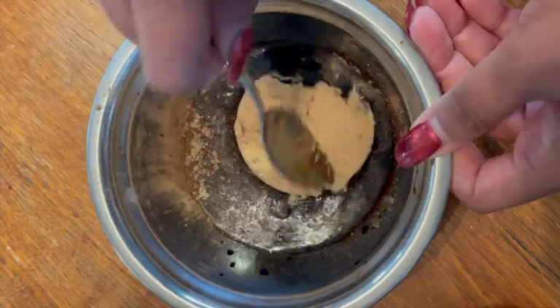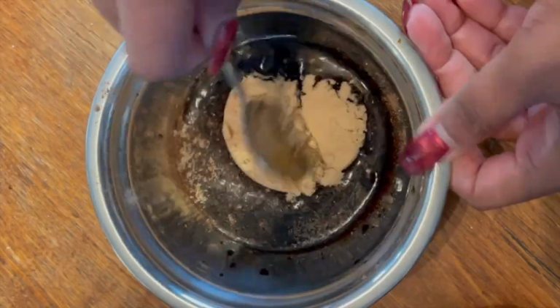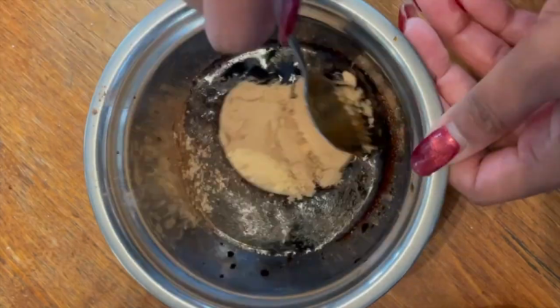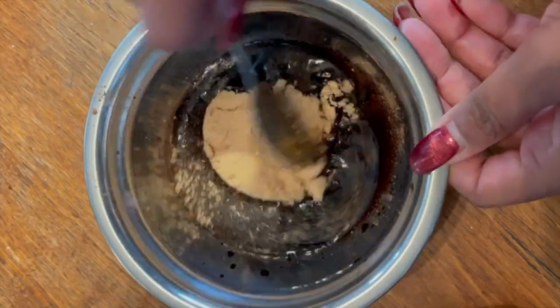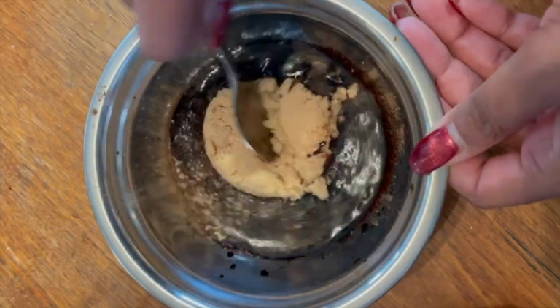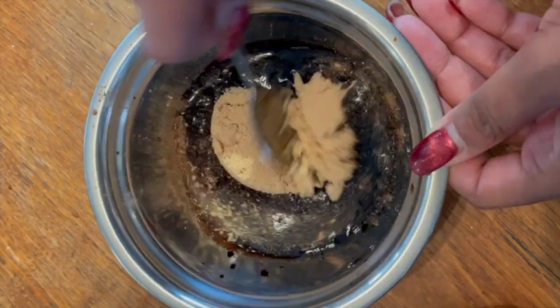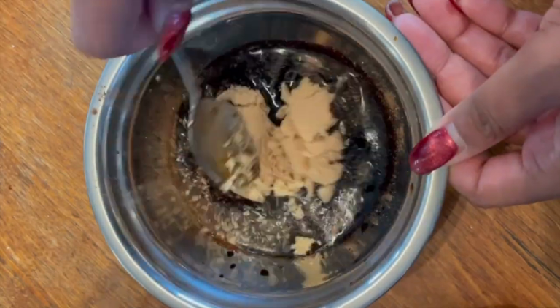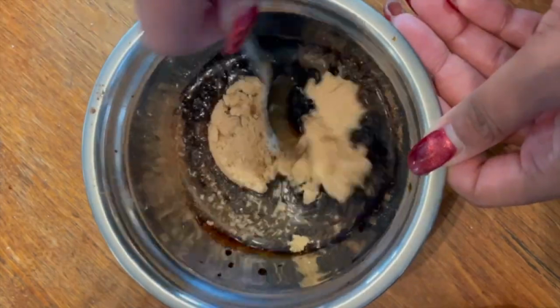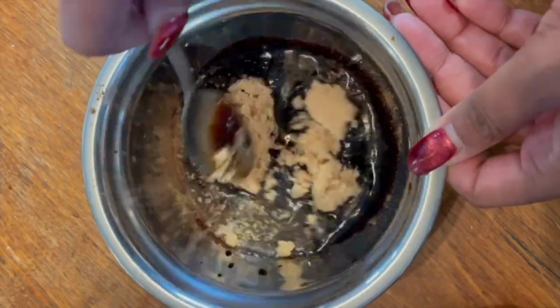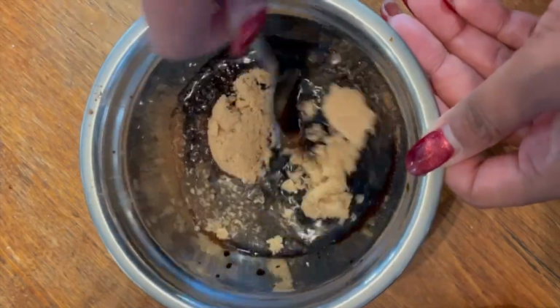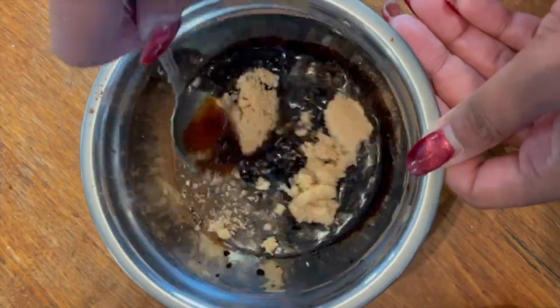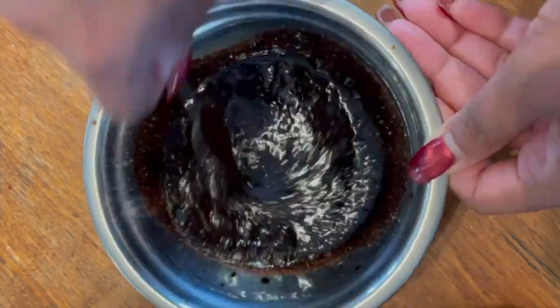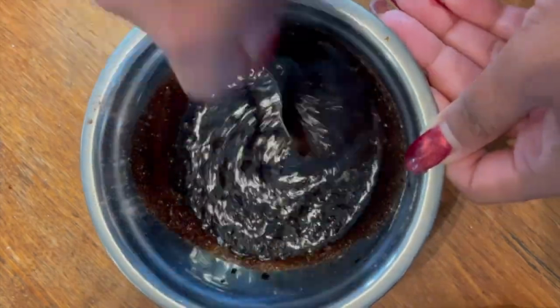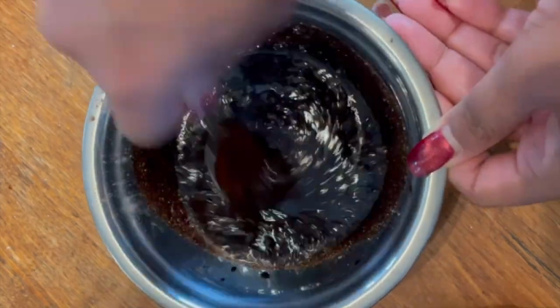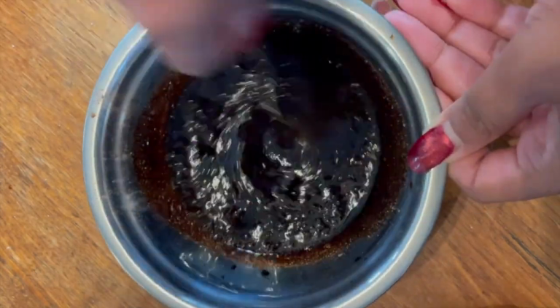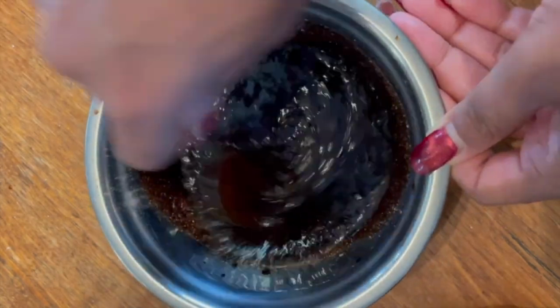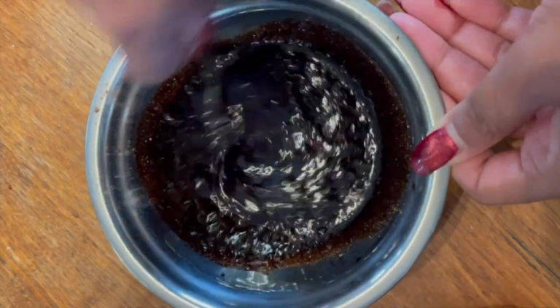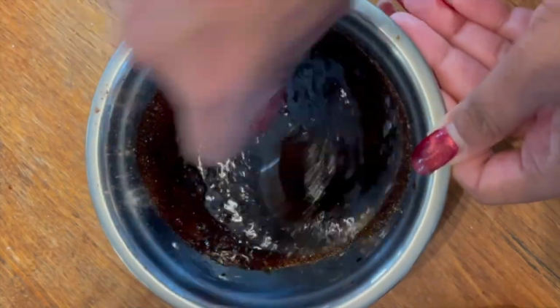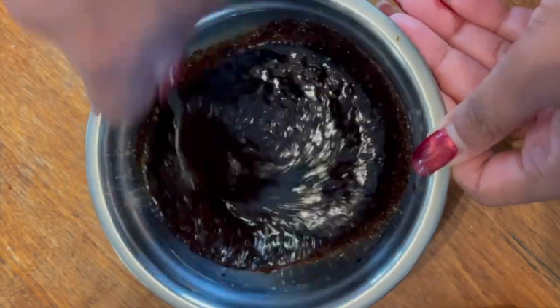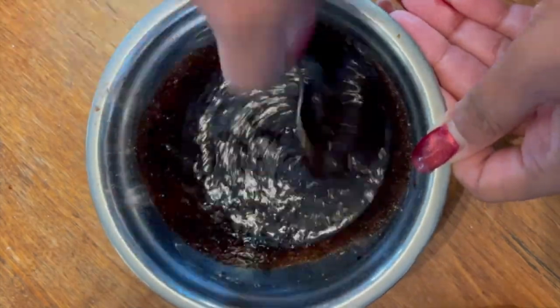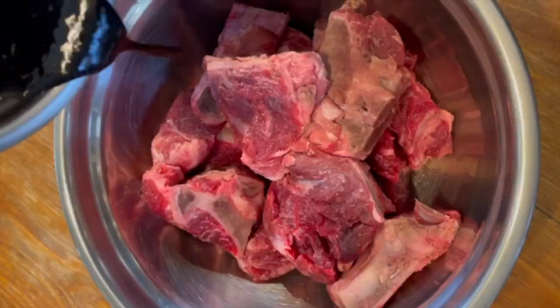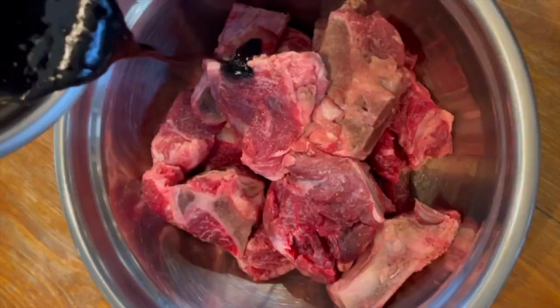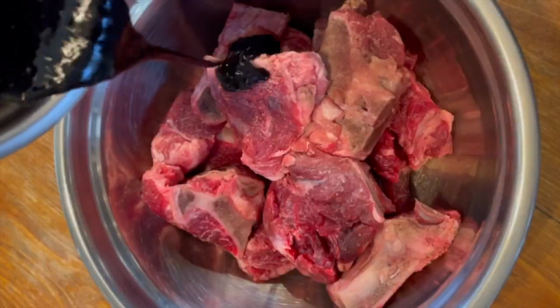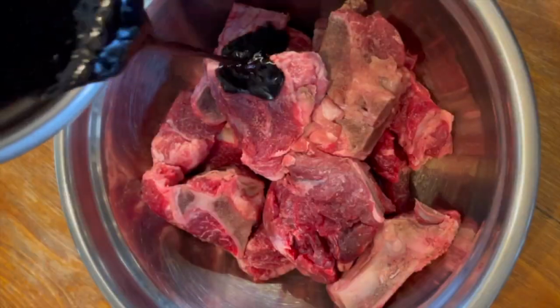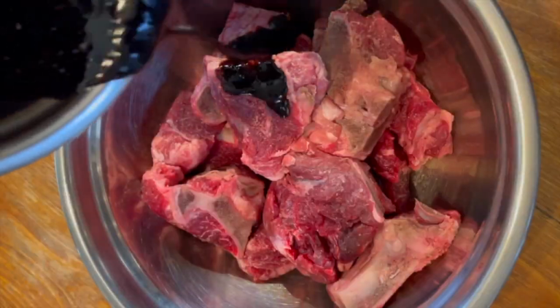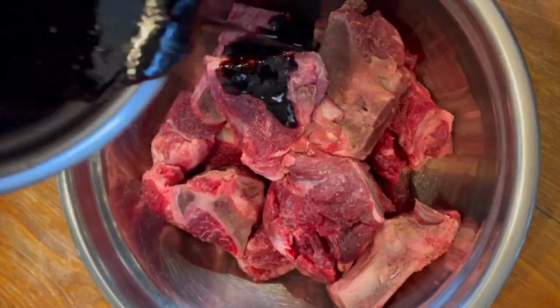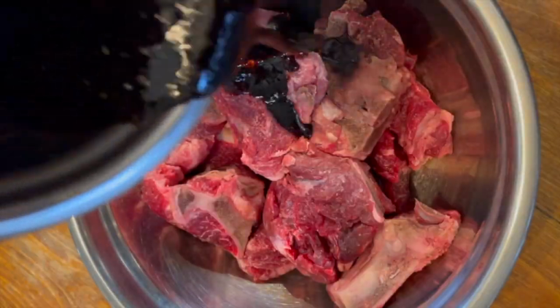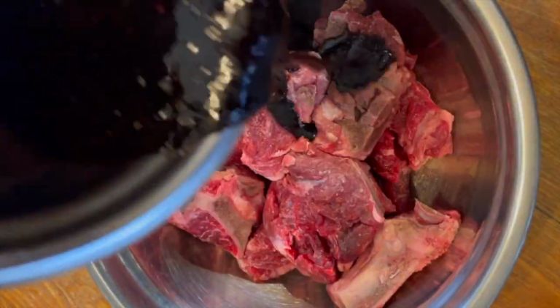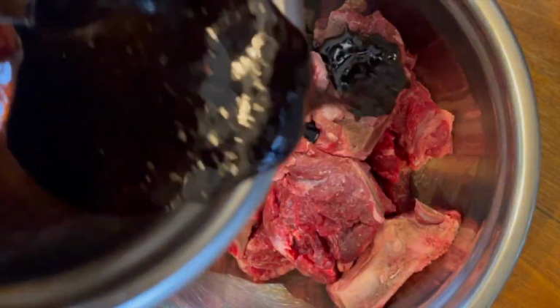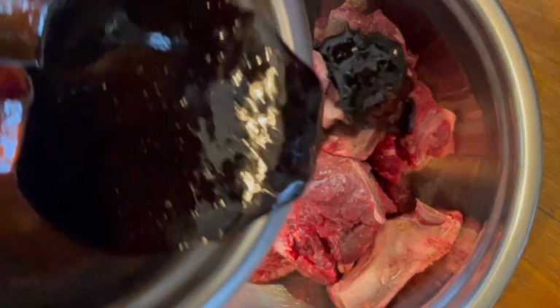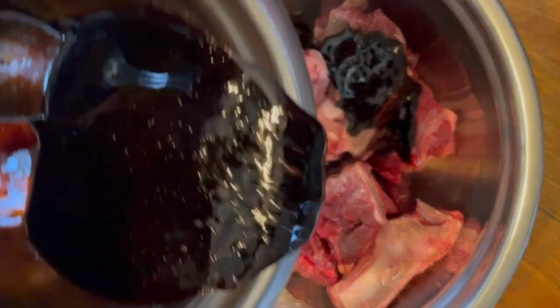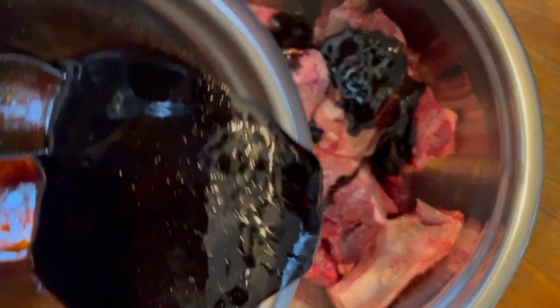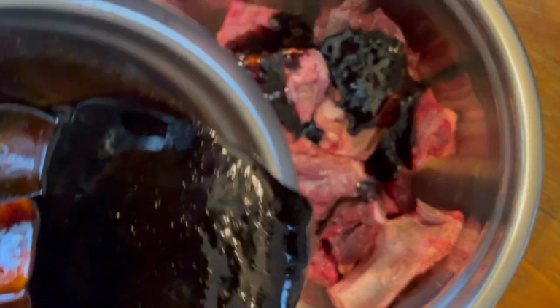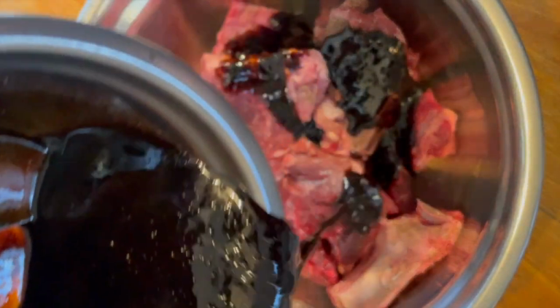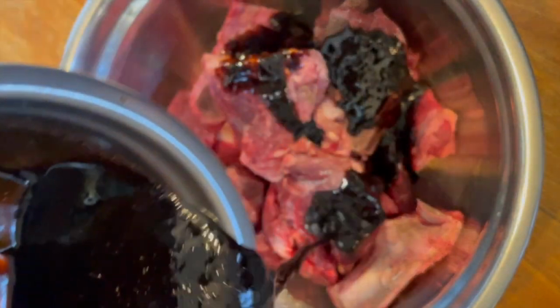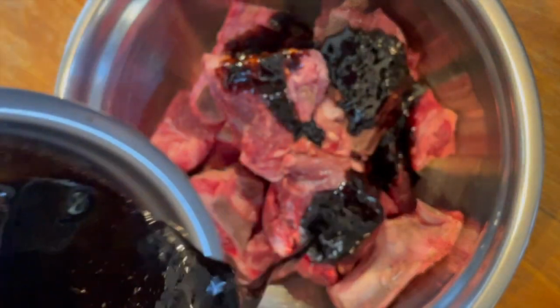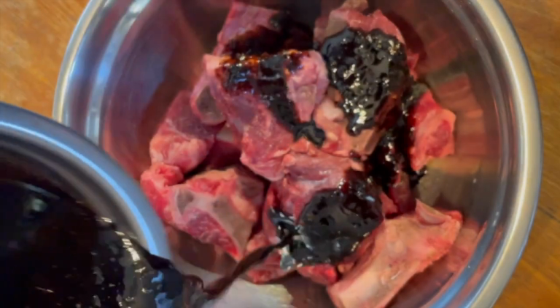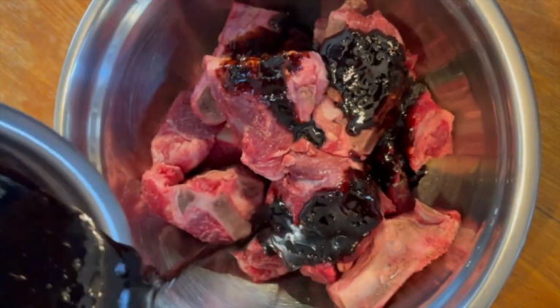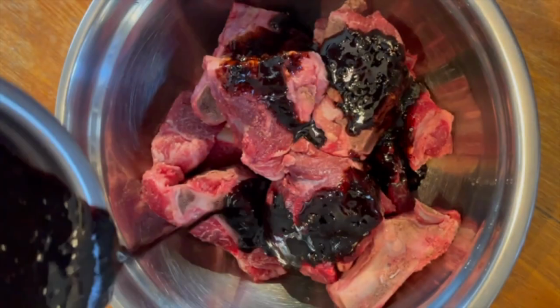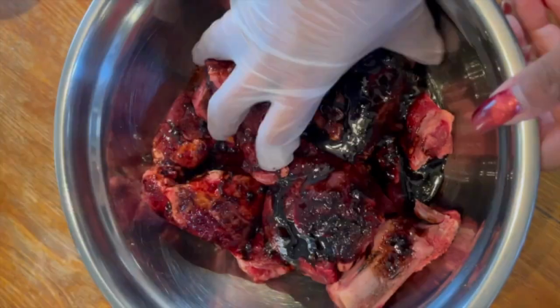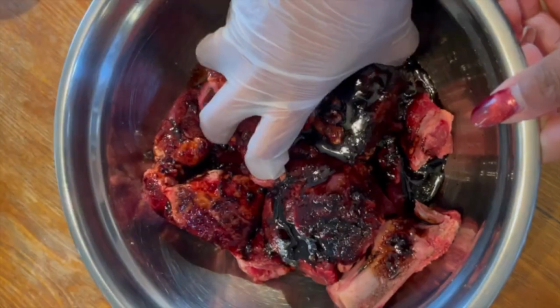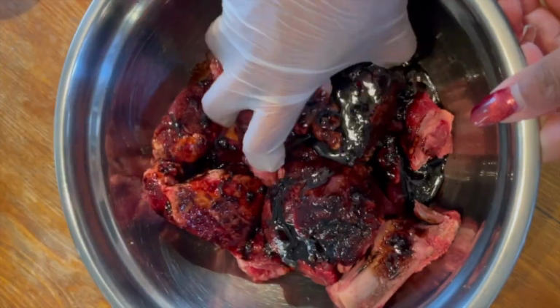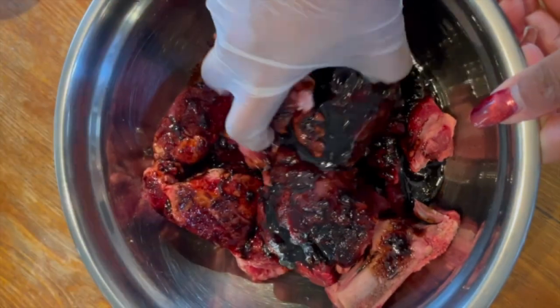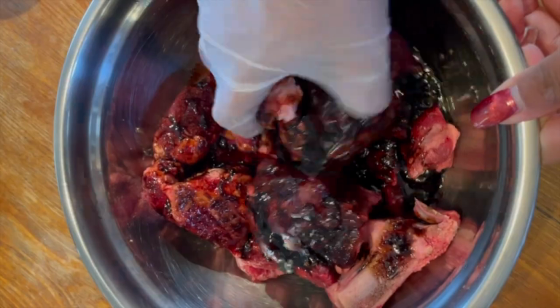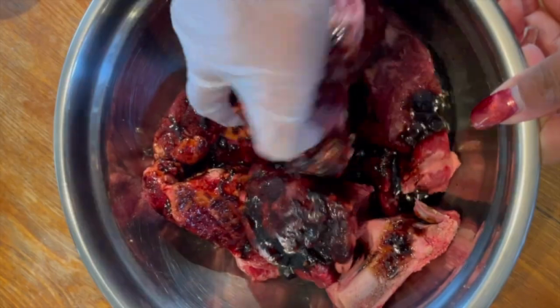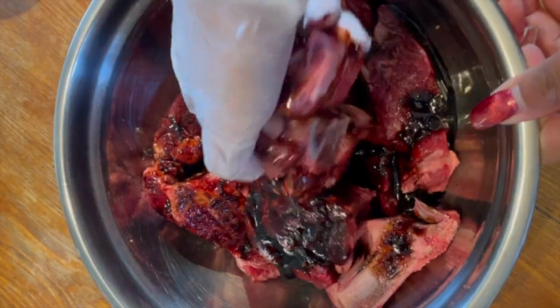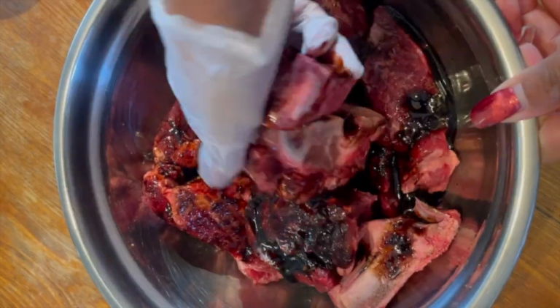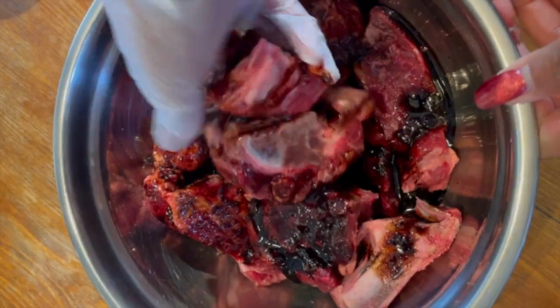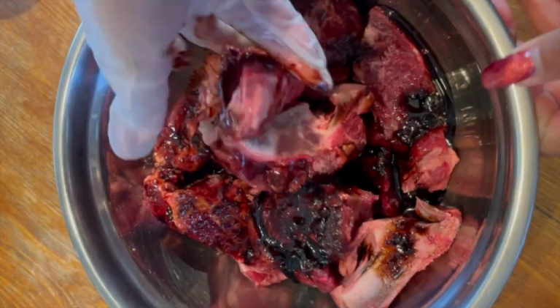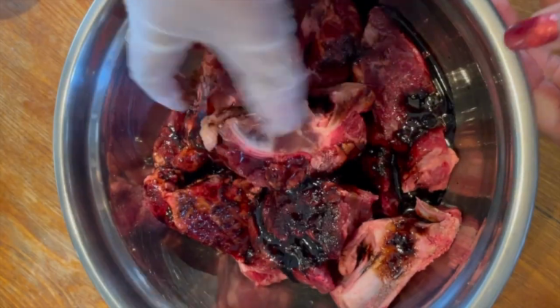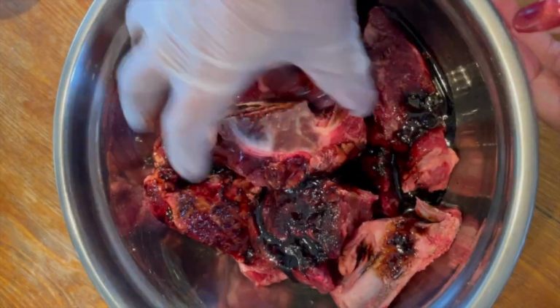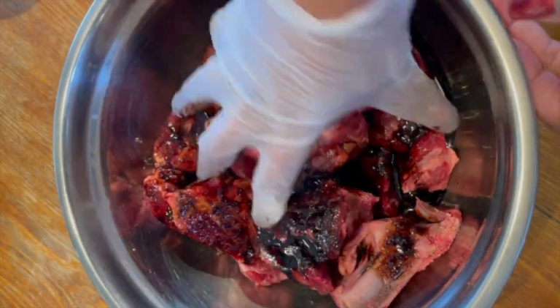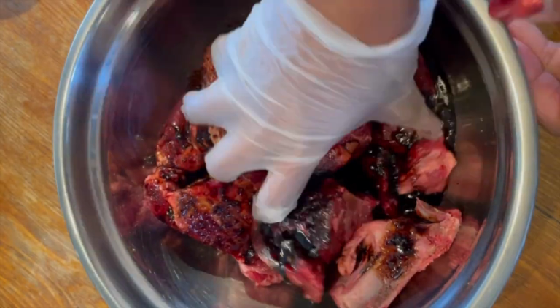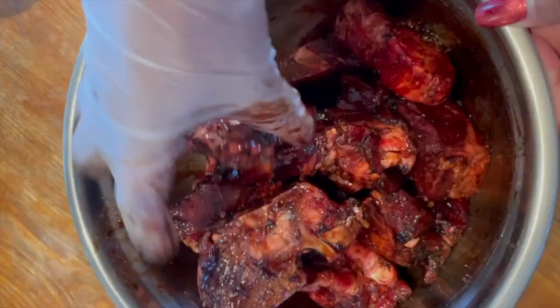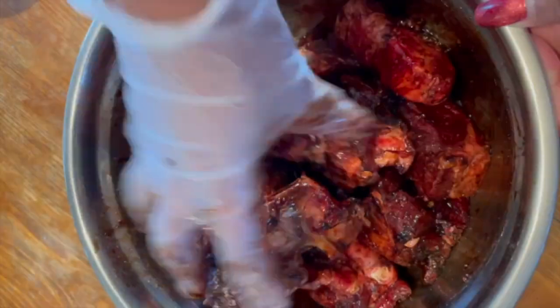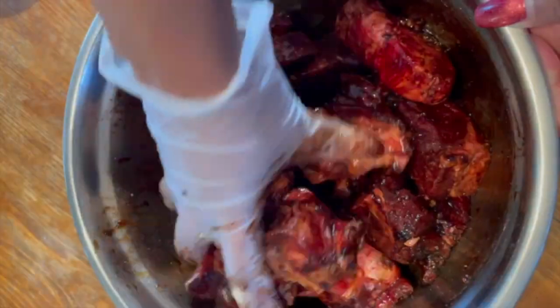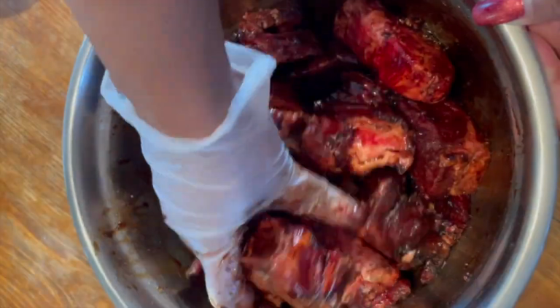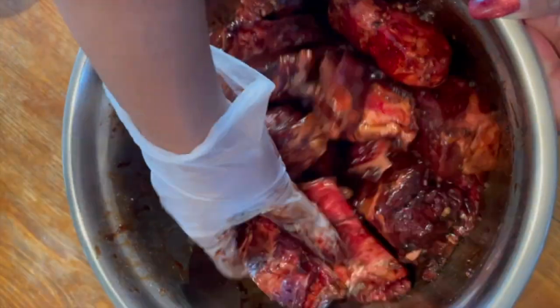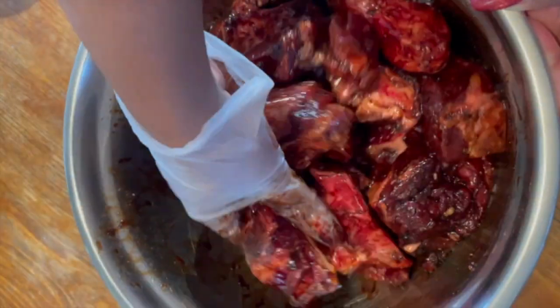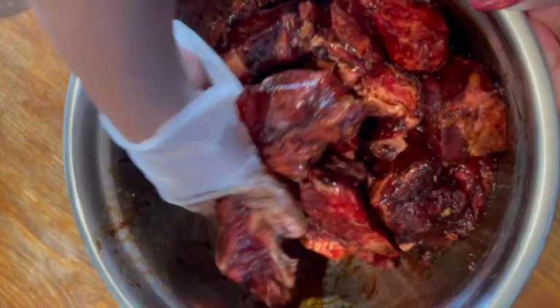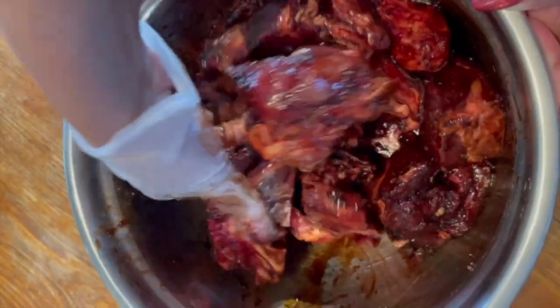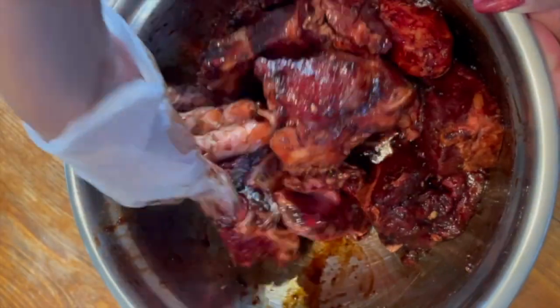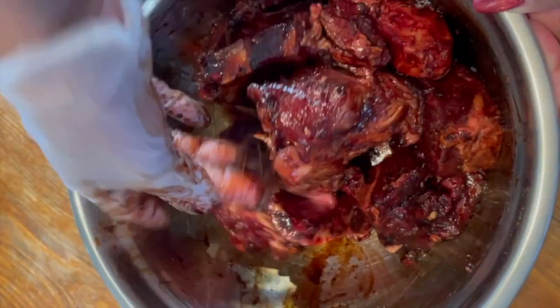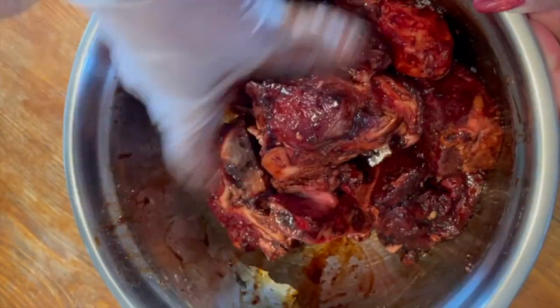Give your marinade a good mix and then pour it all over the neck bones. Make sure you get in there and massage it into every single piece.